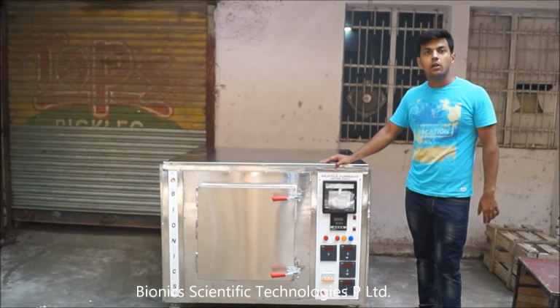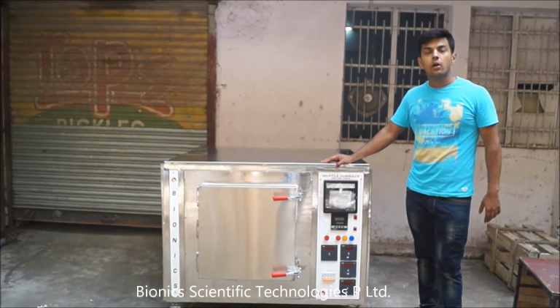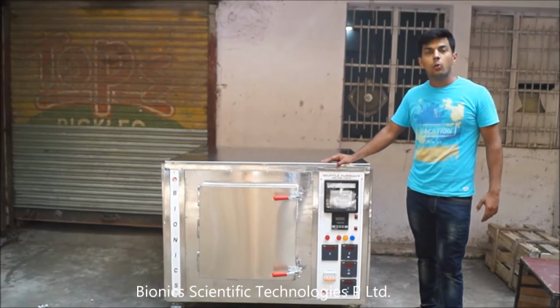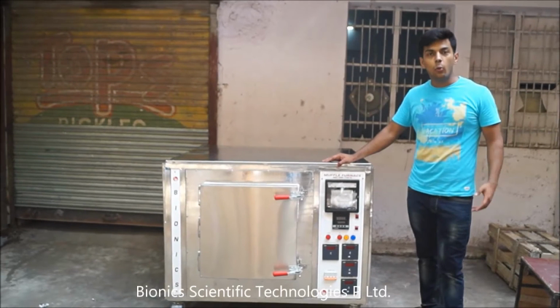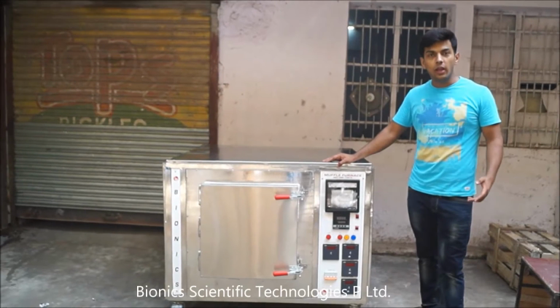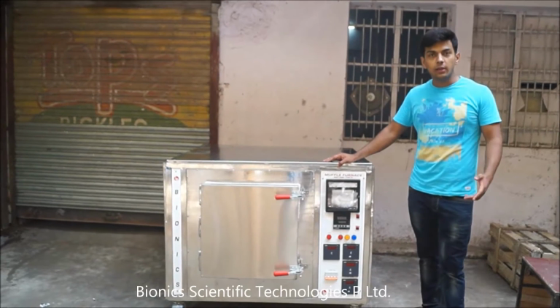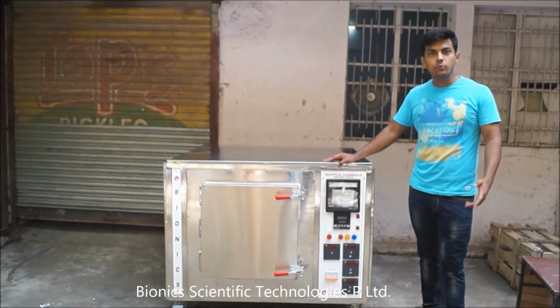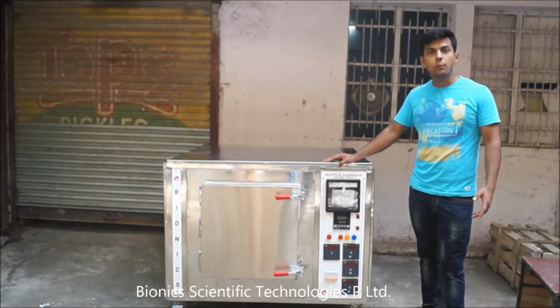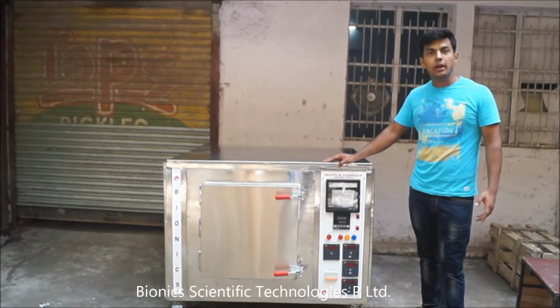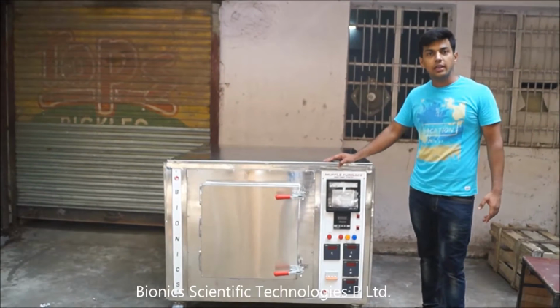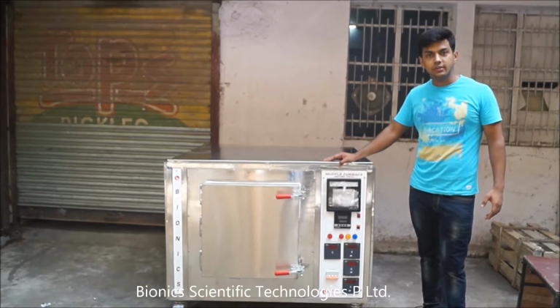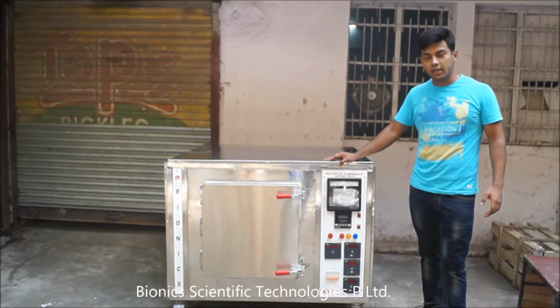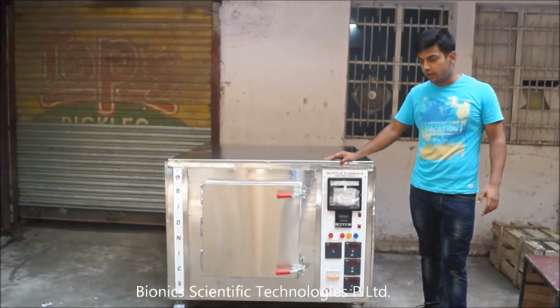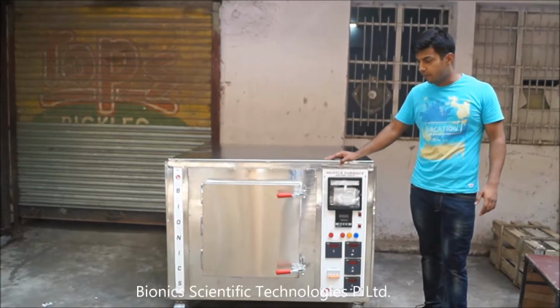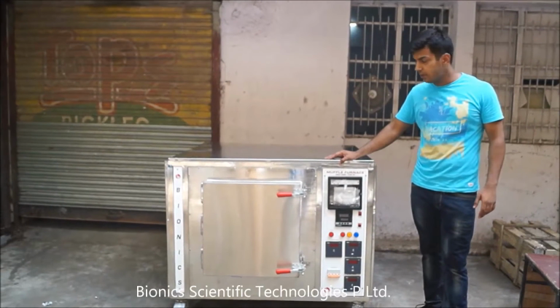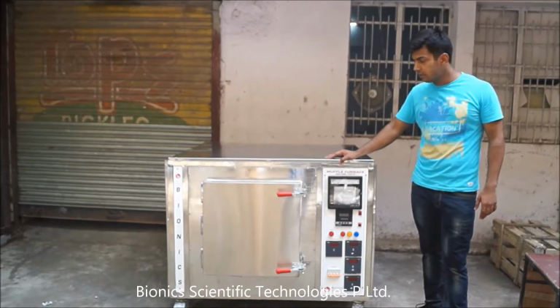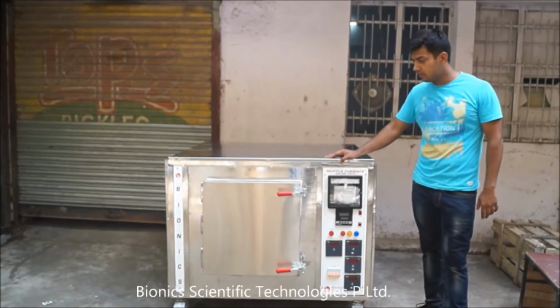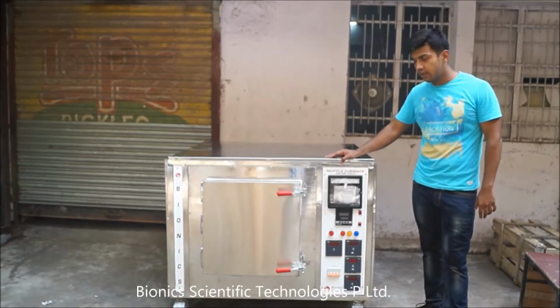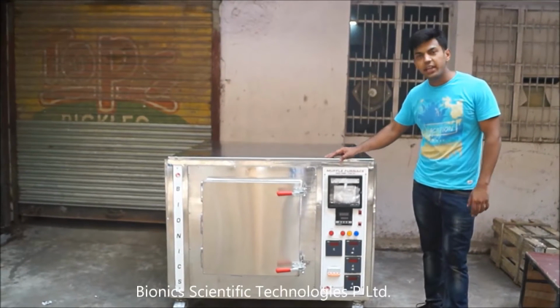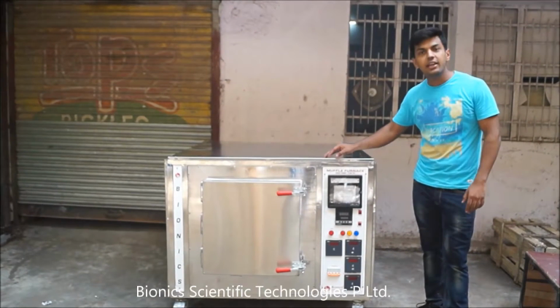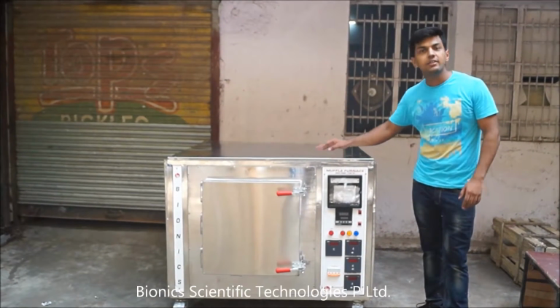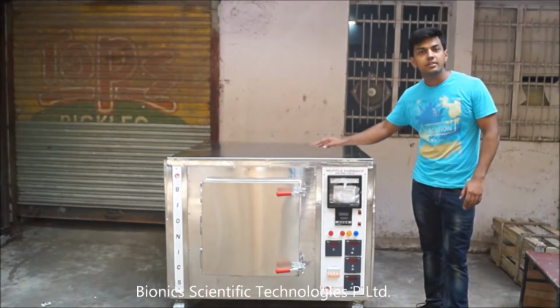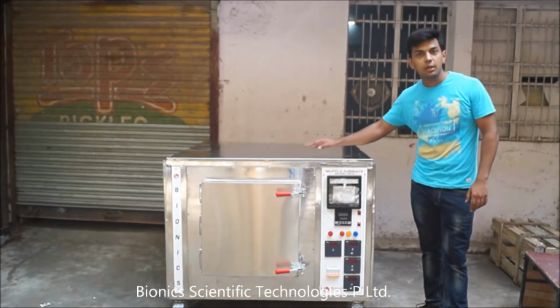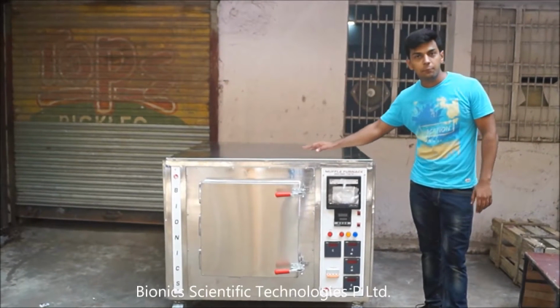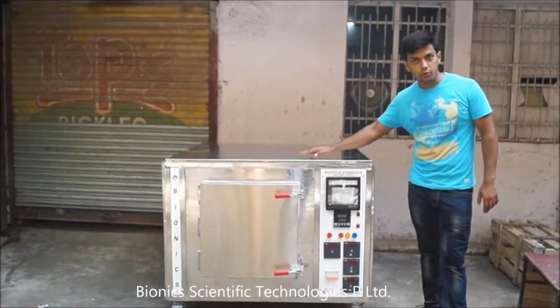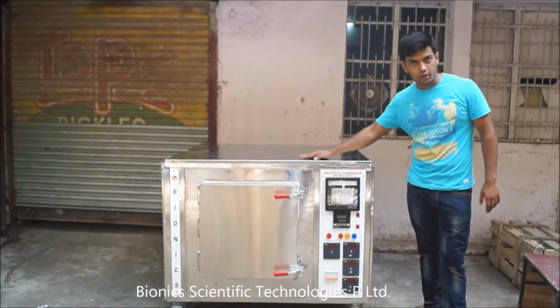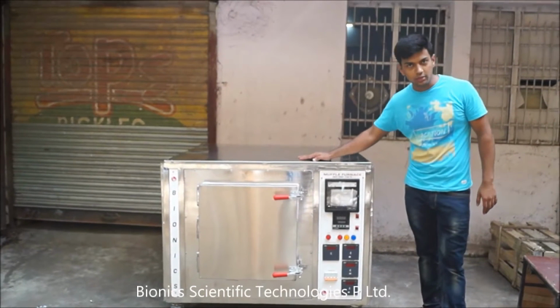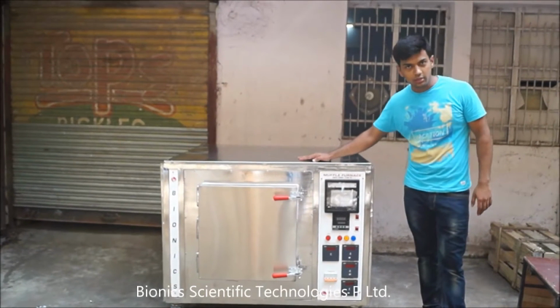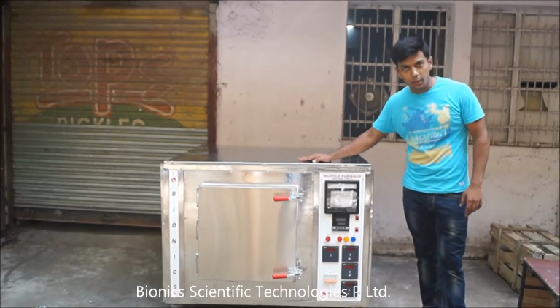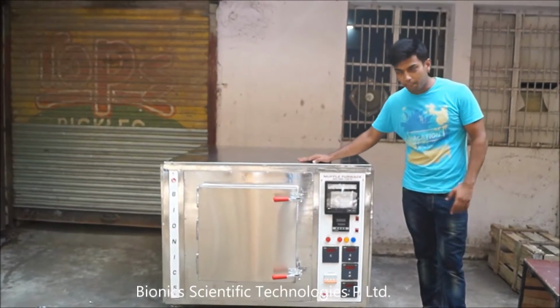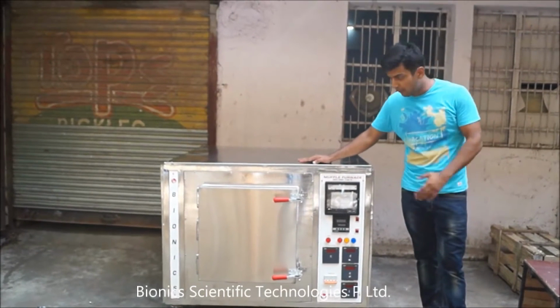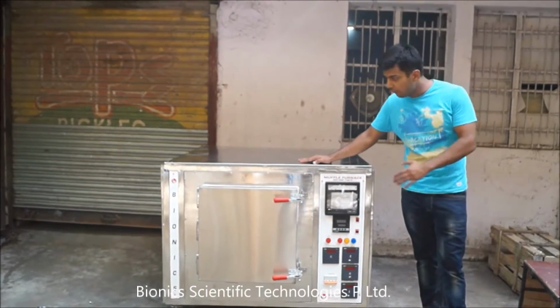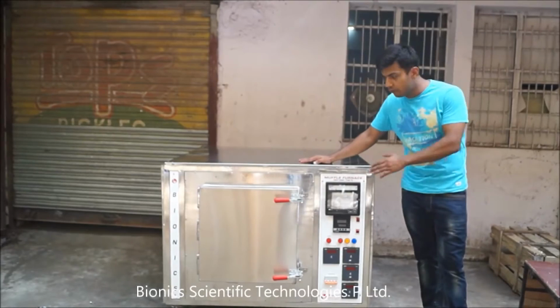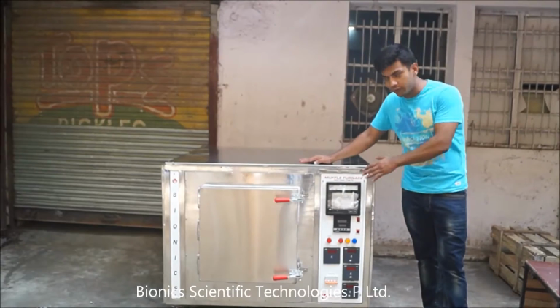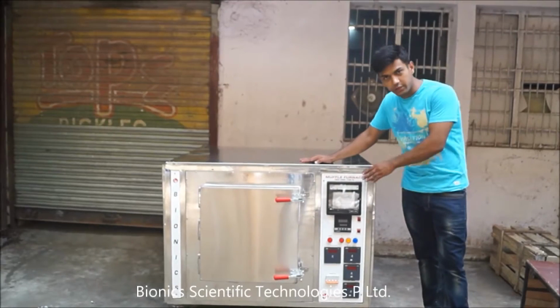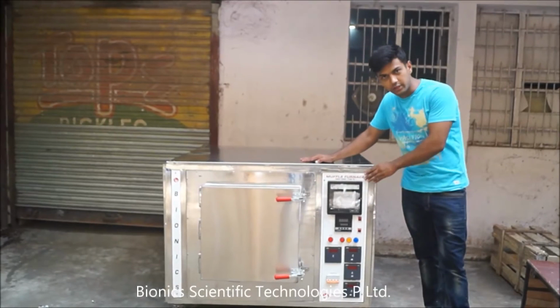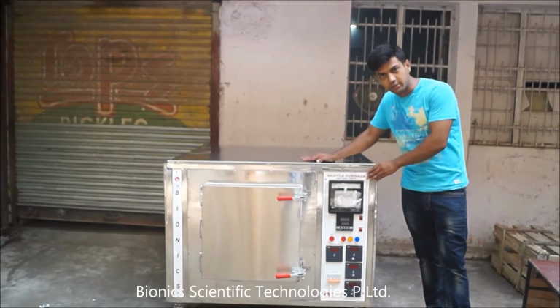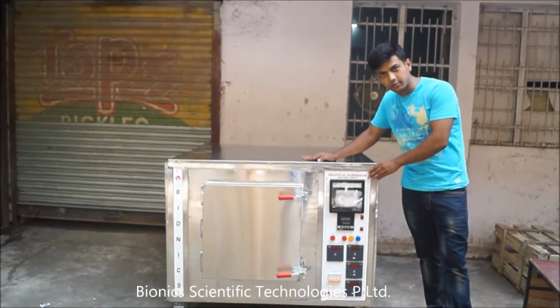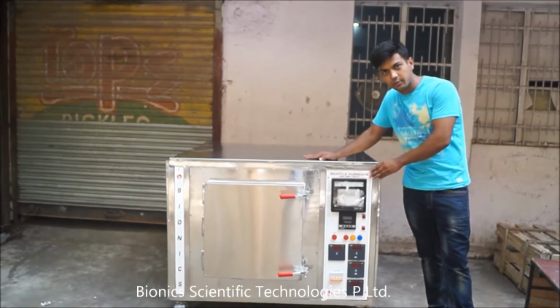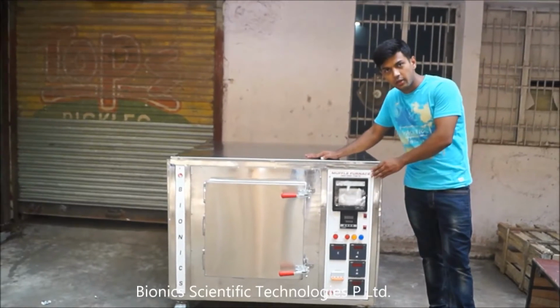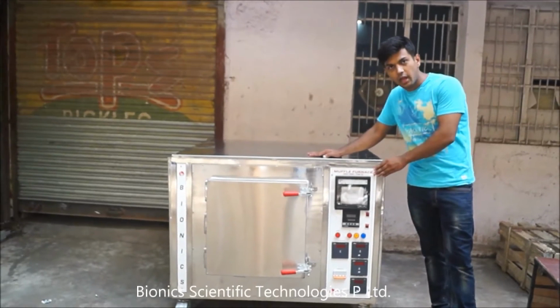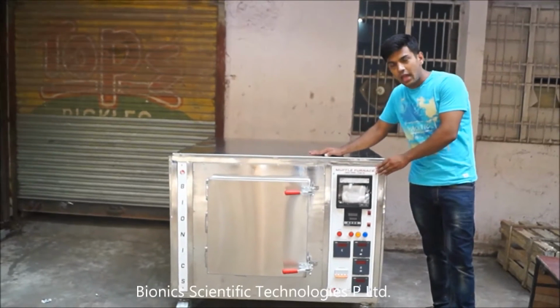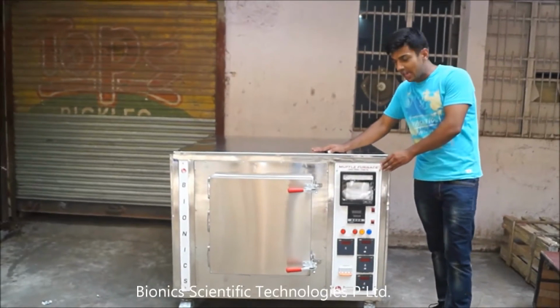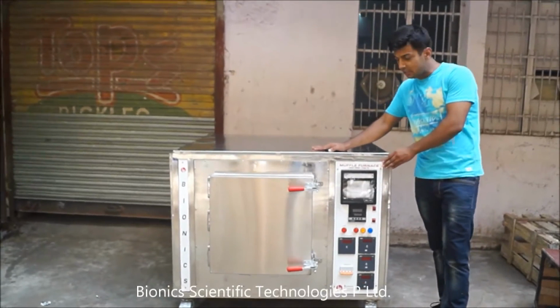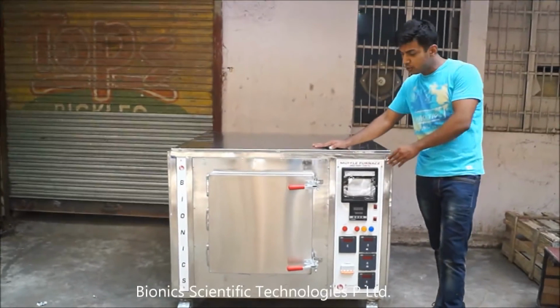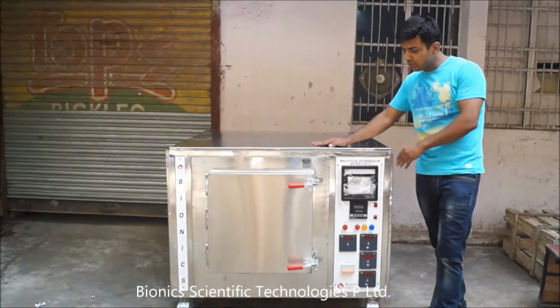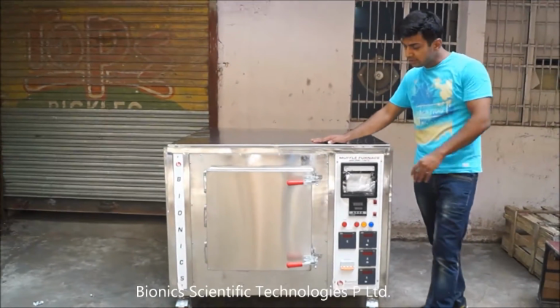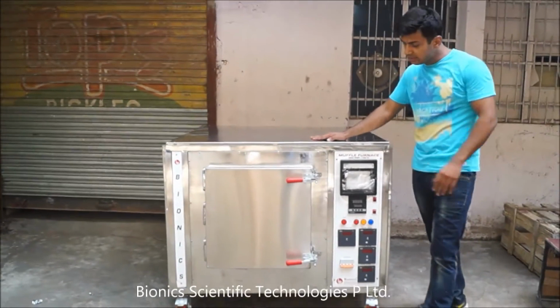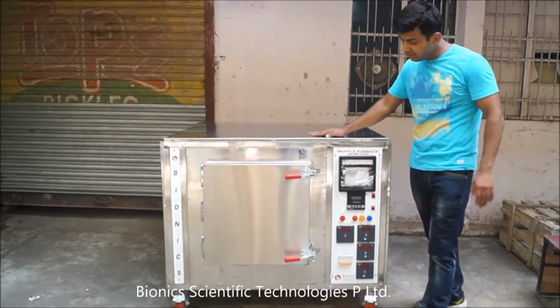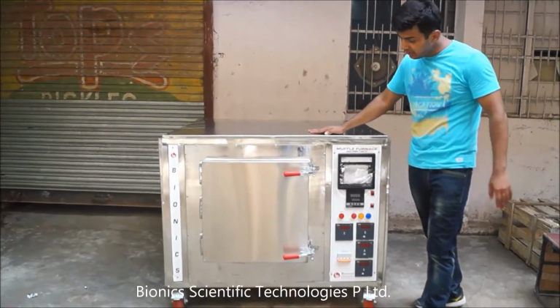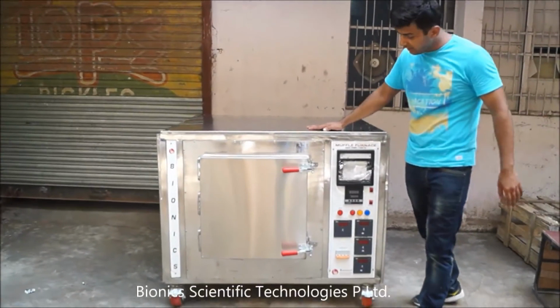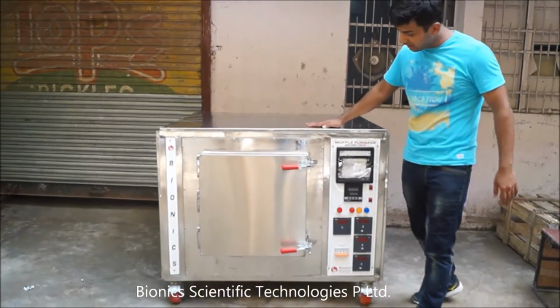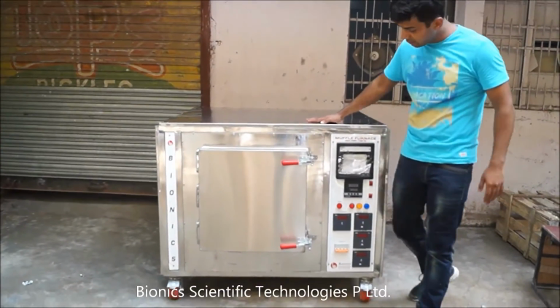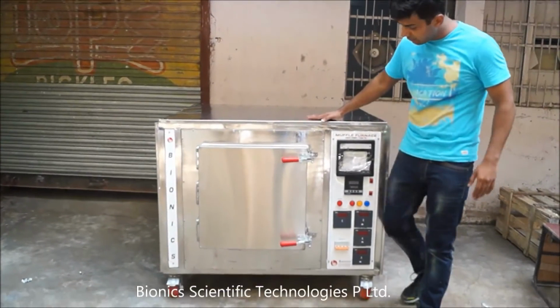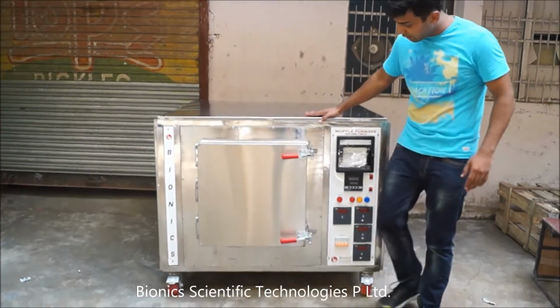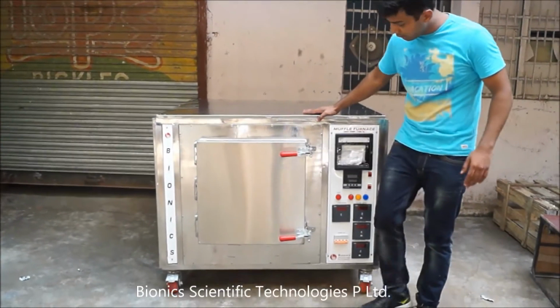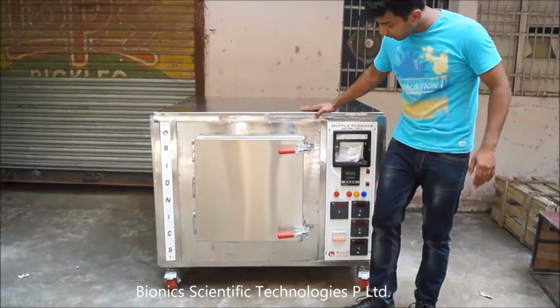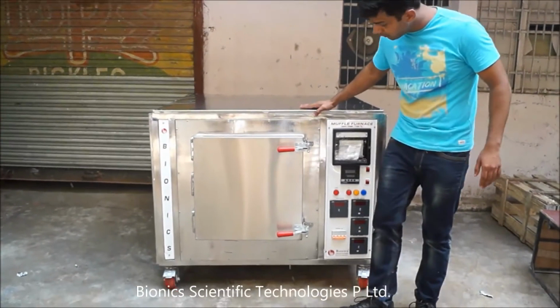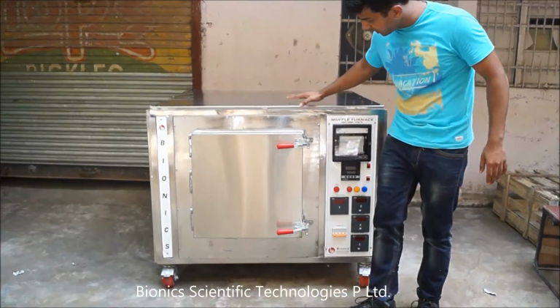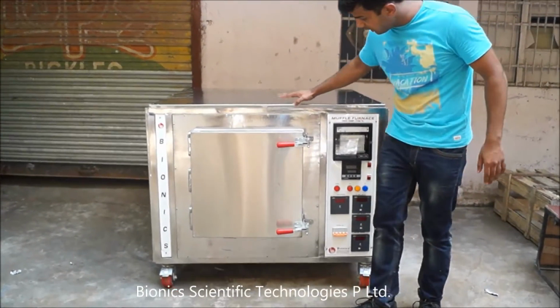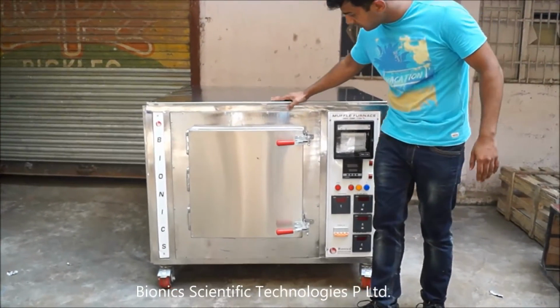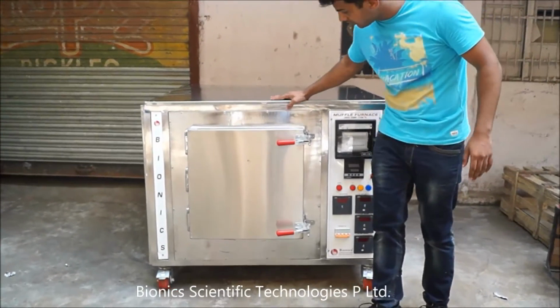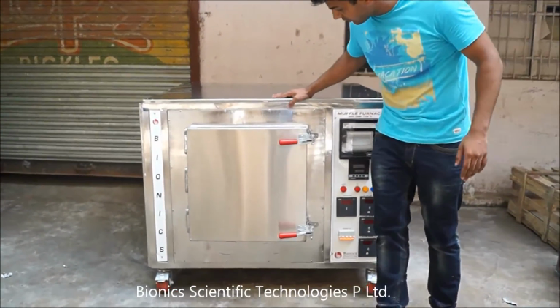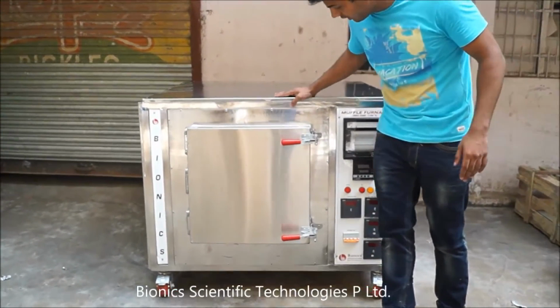Welcome to Biotic Scientific, where this is our product, the Mokul Foam. As you can see, it is made up of stainless steel.